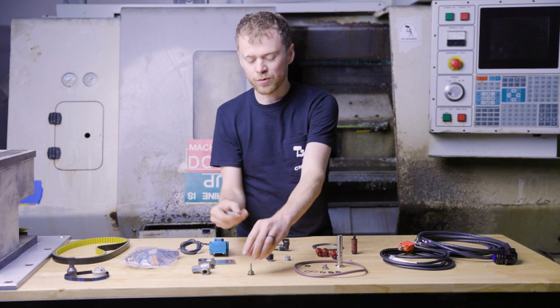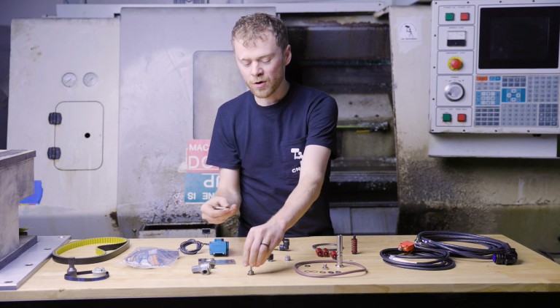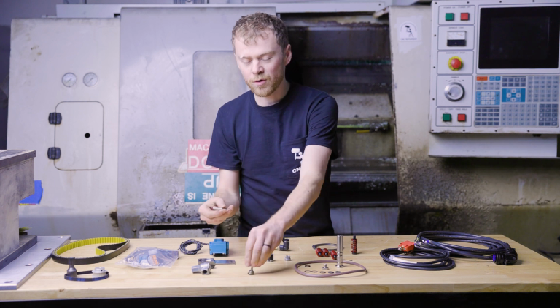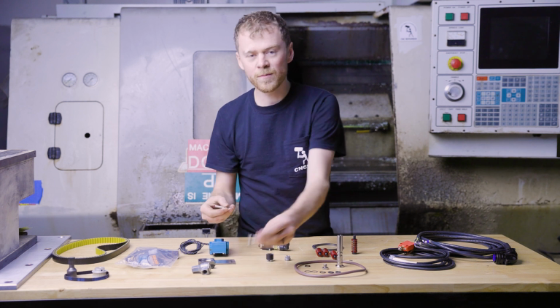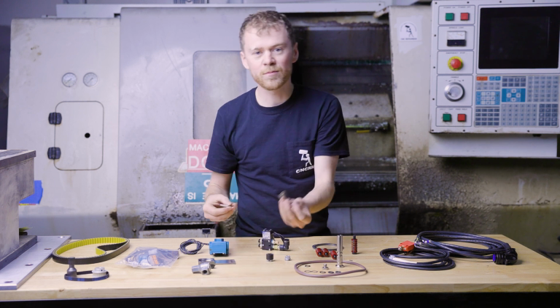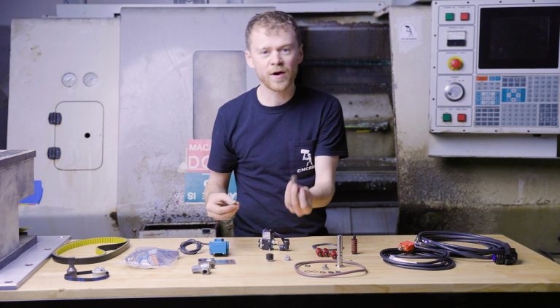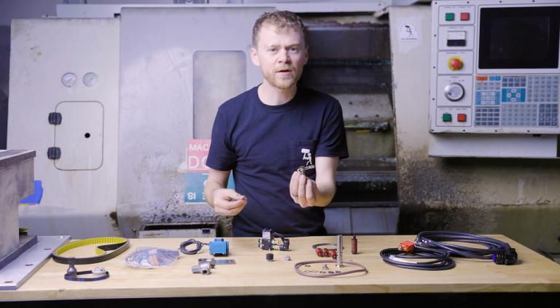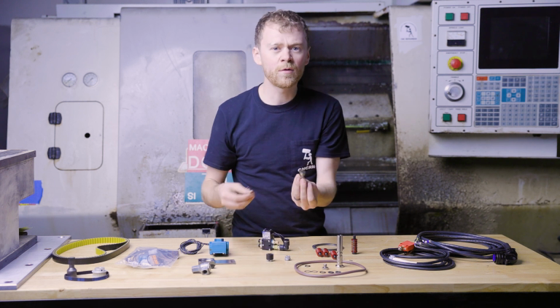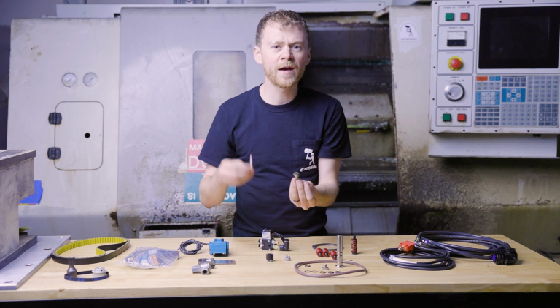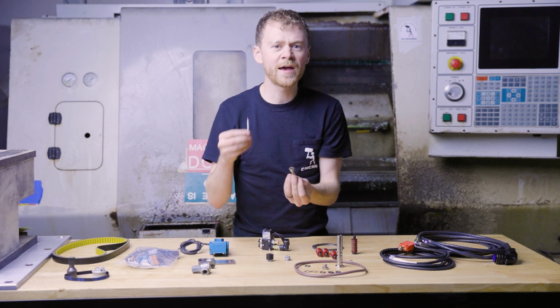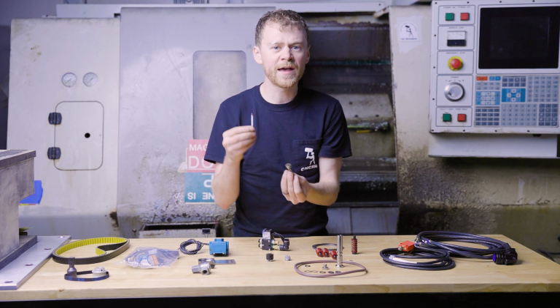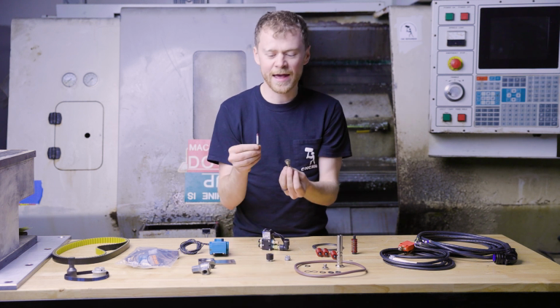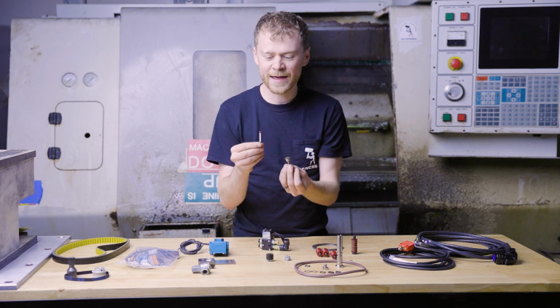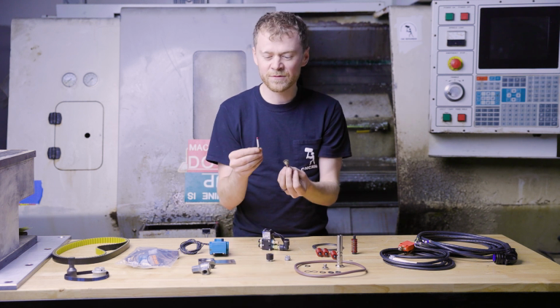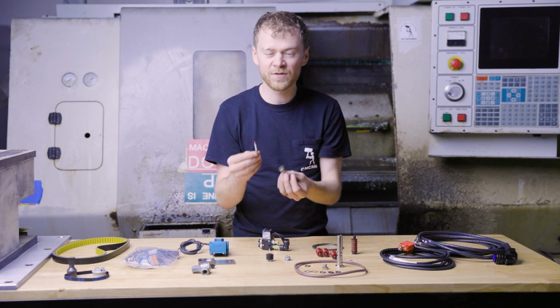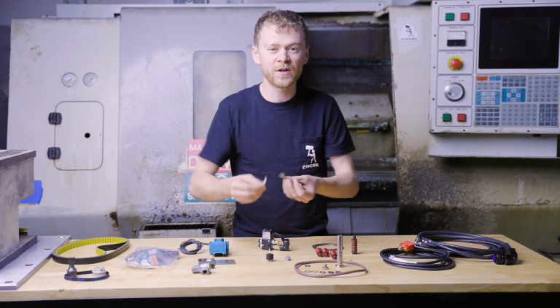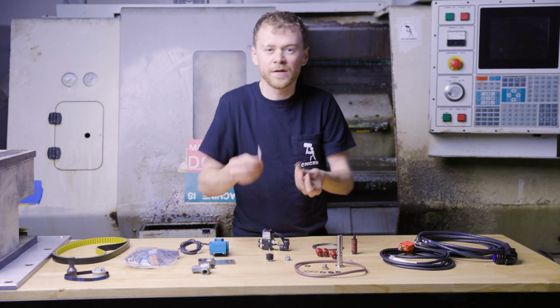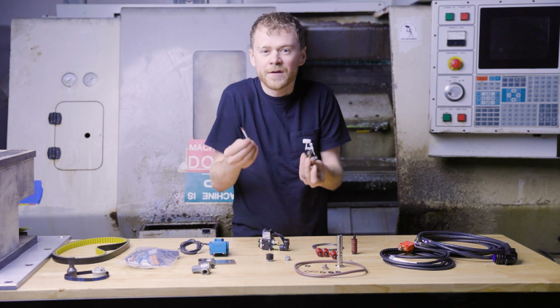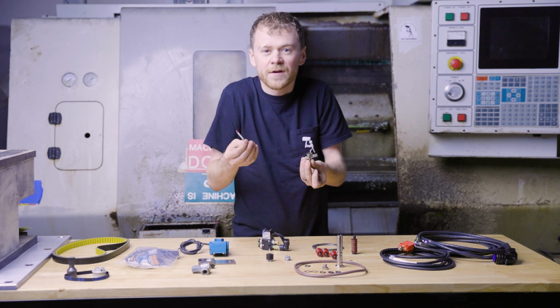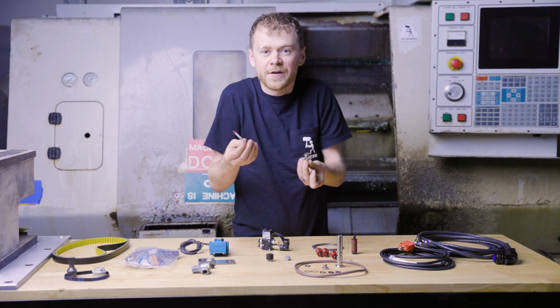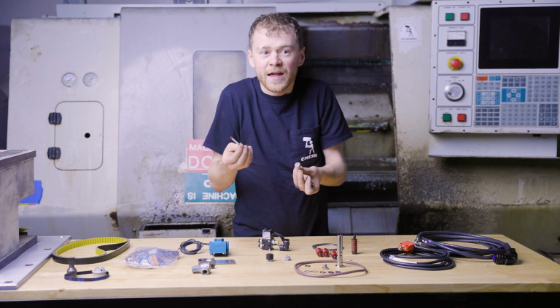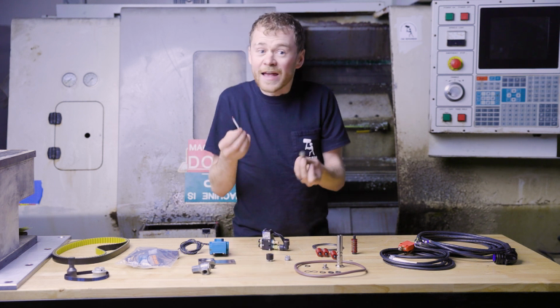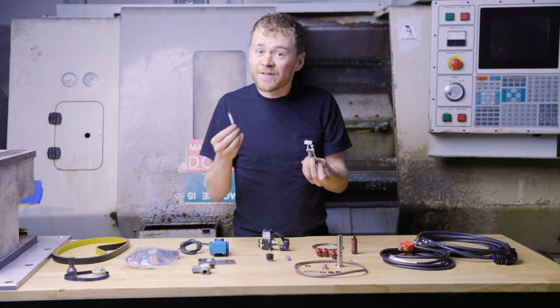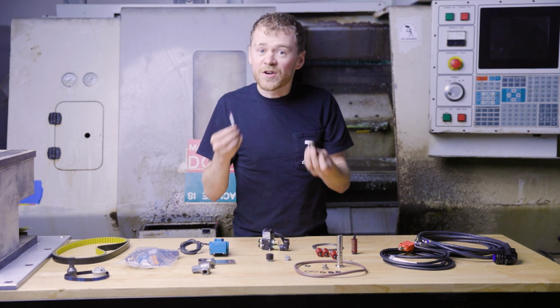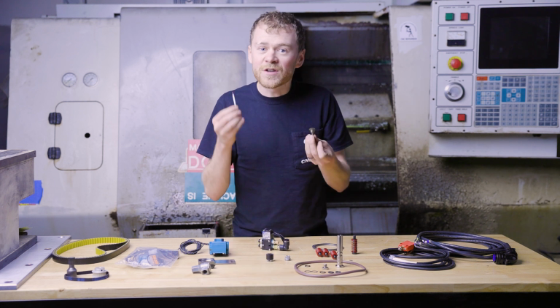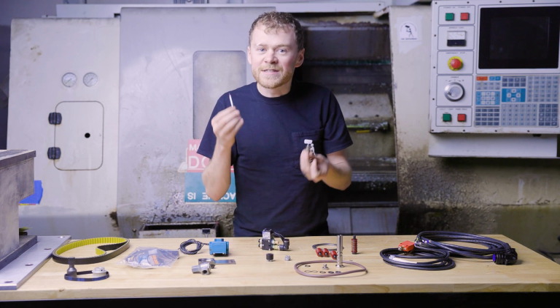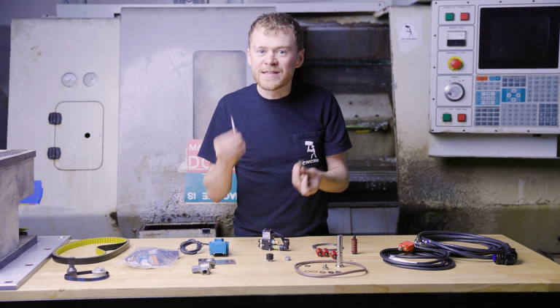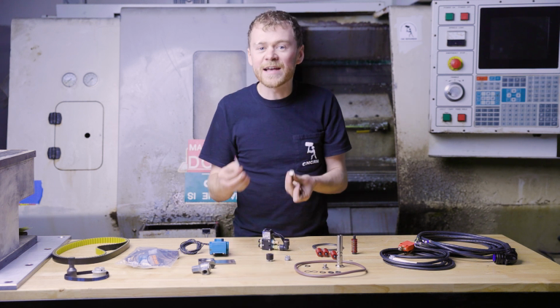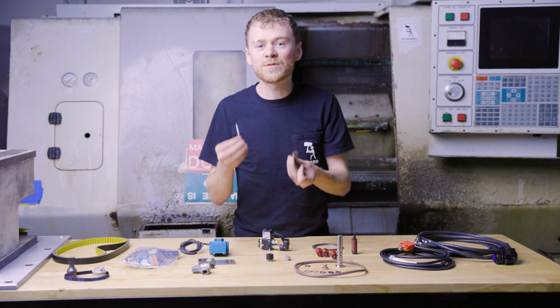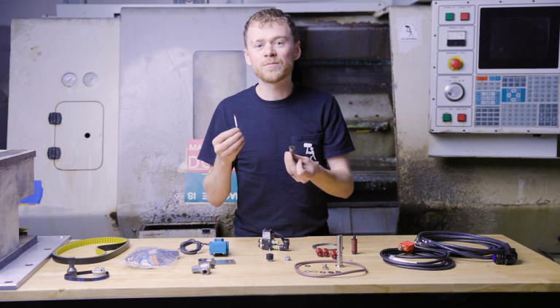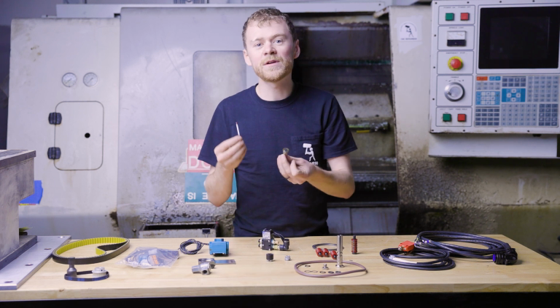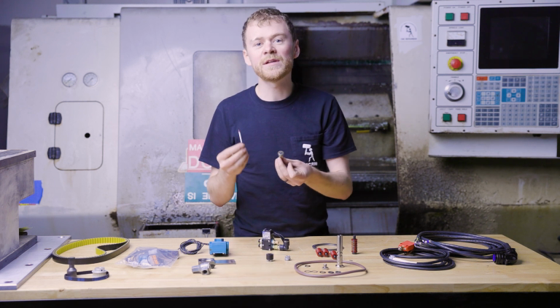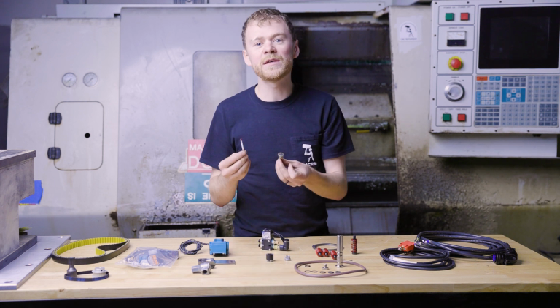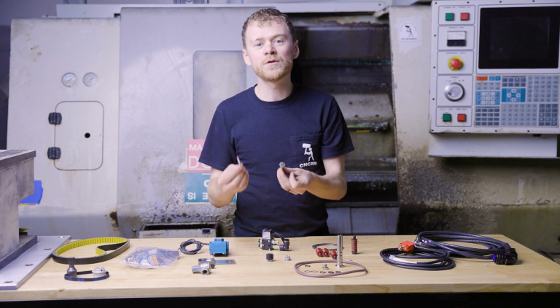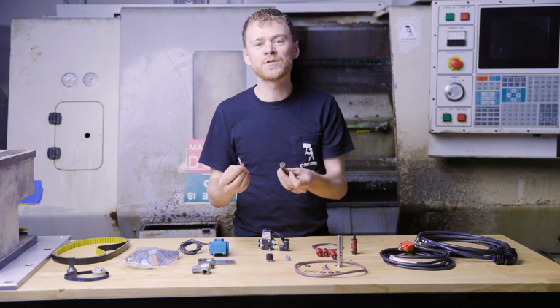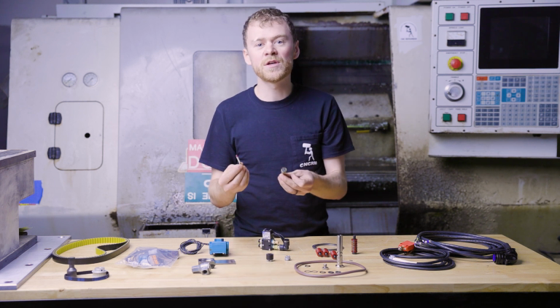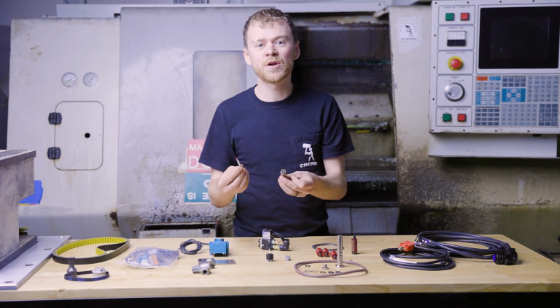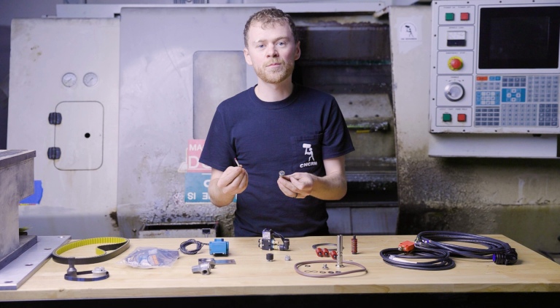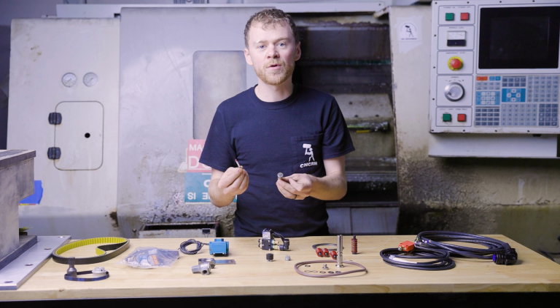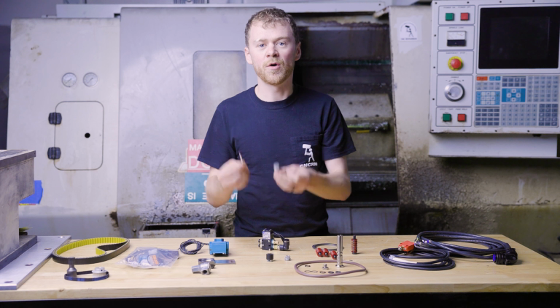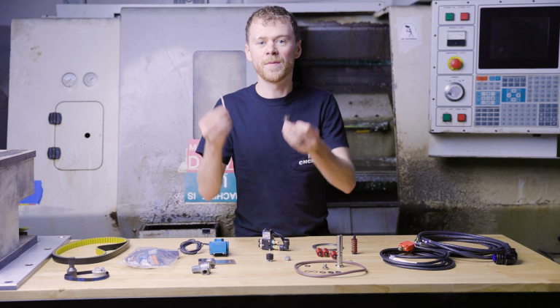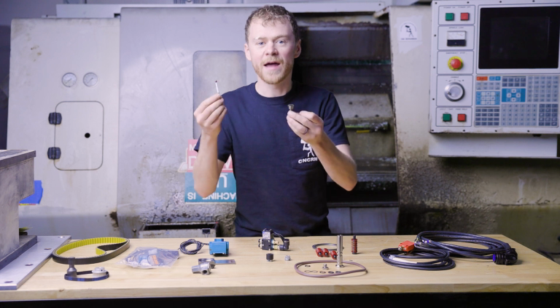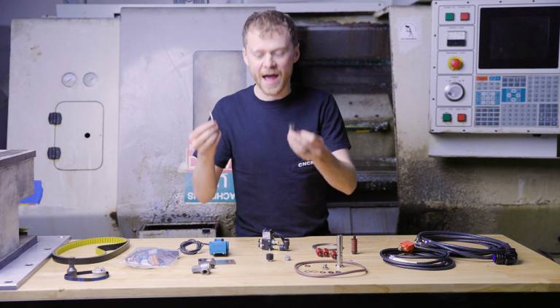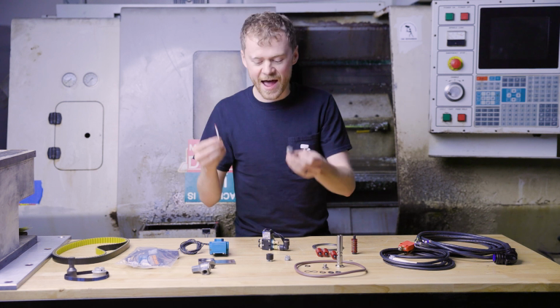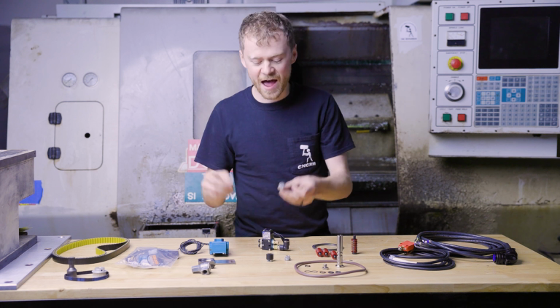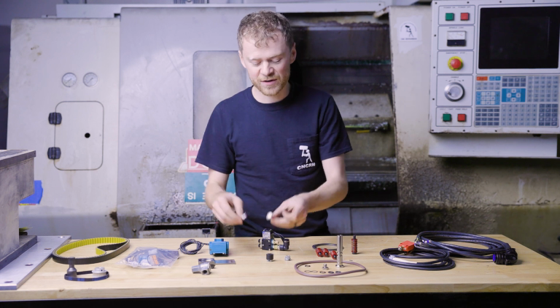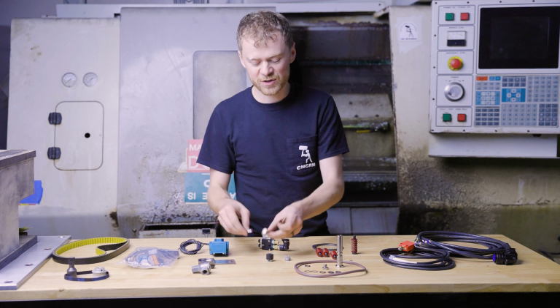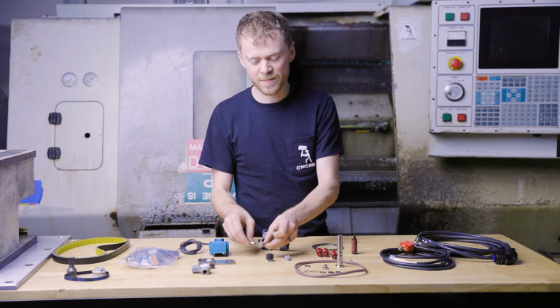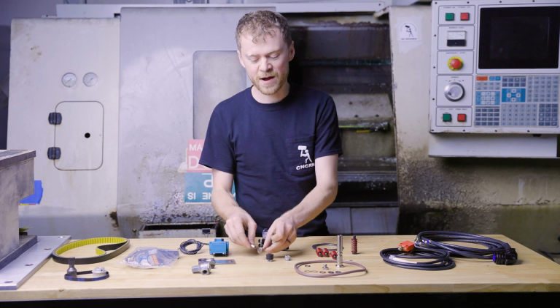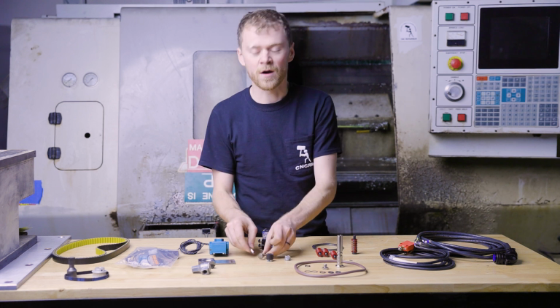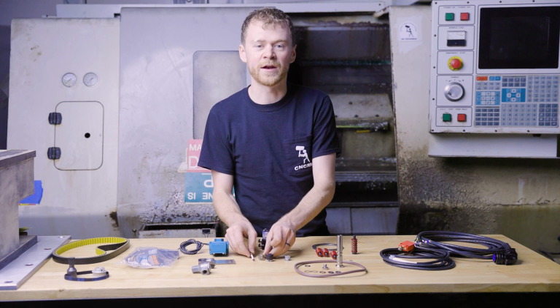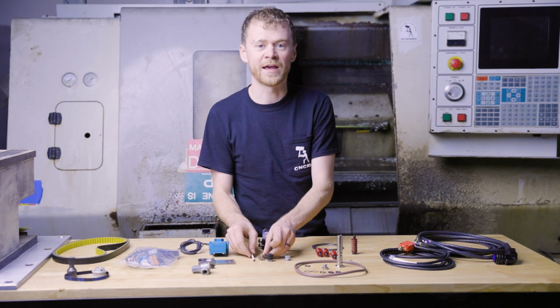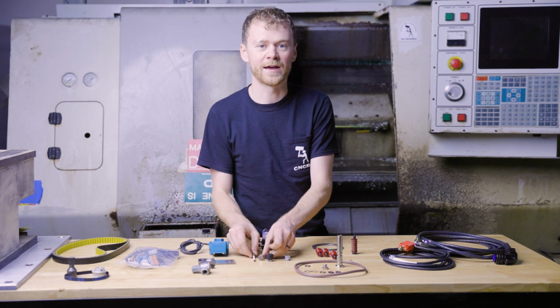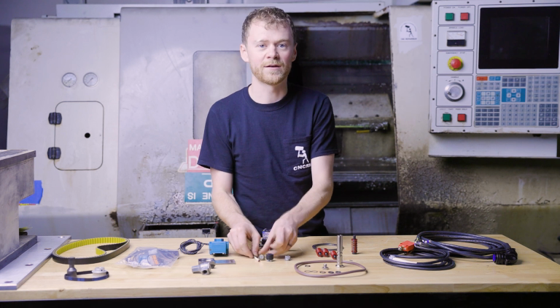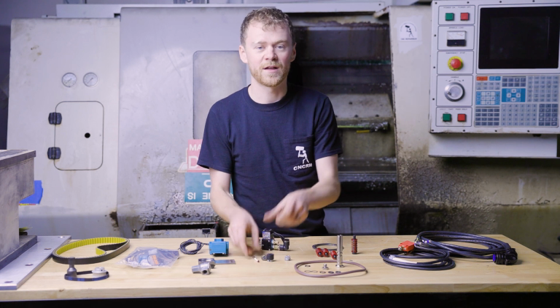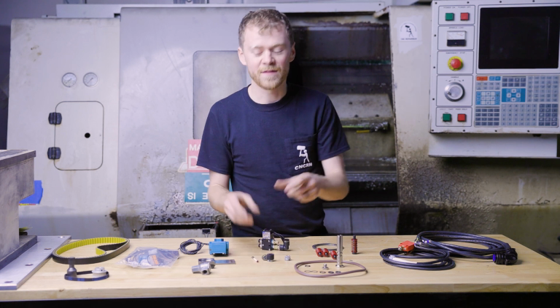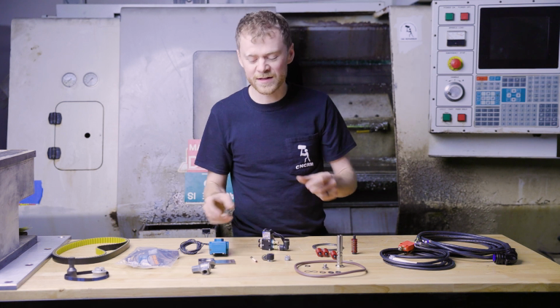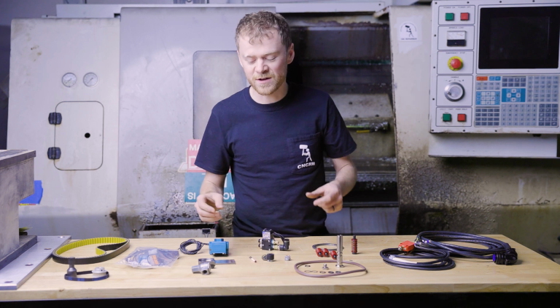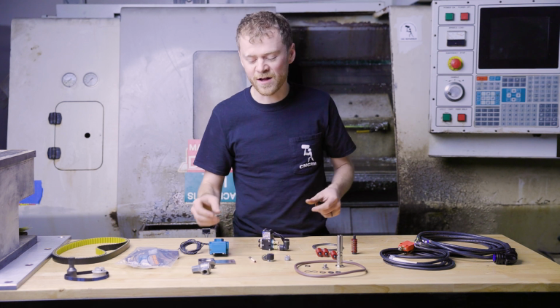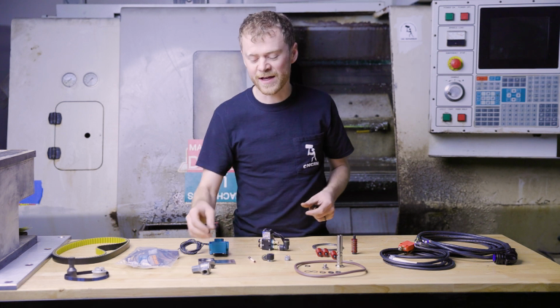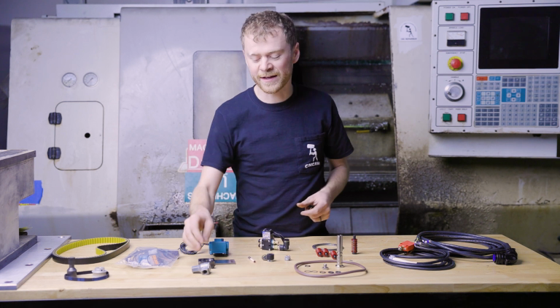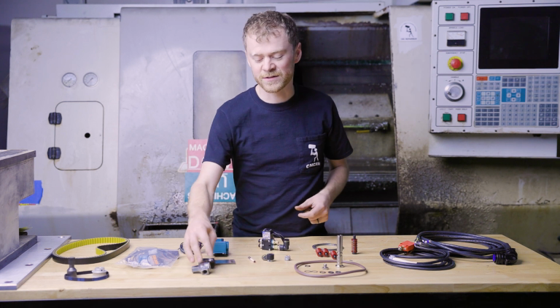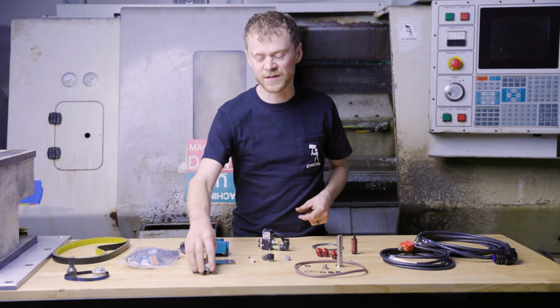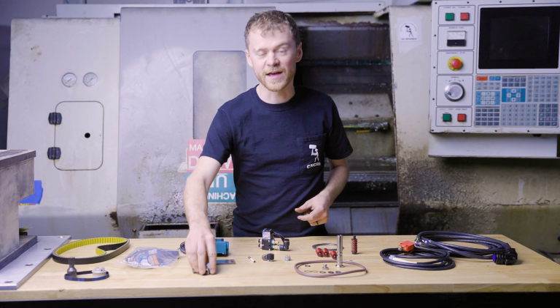Probe breakaway anvil. If you're desperately using your probe, have a spare on hand. That's all I can say.